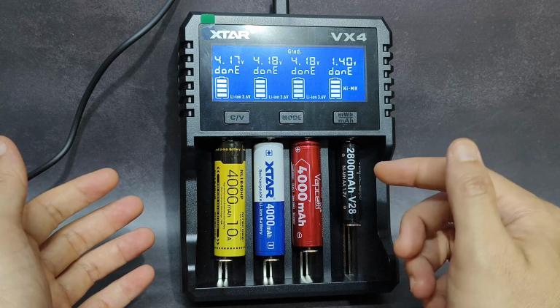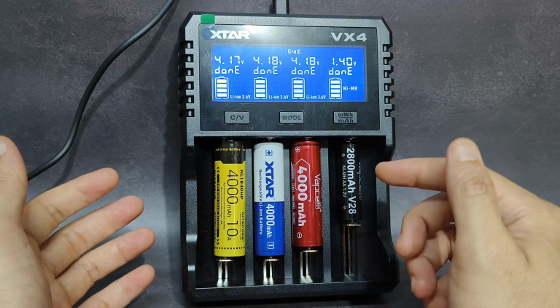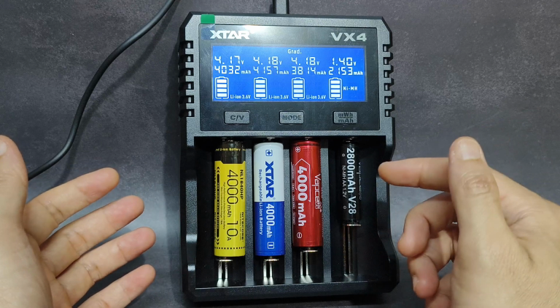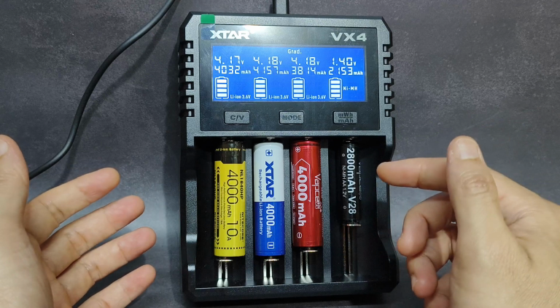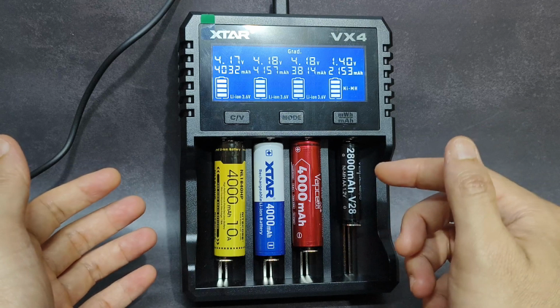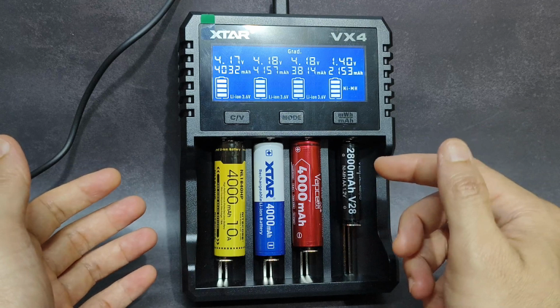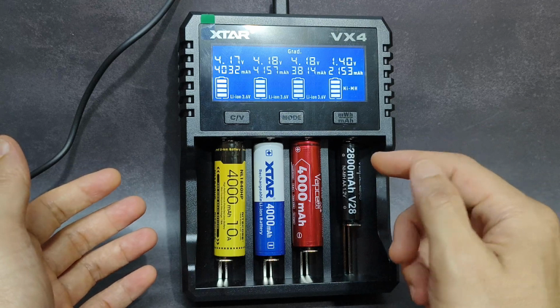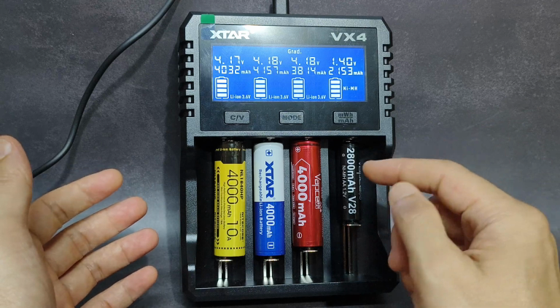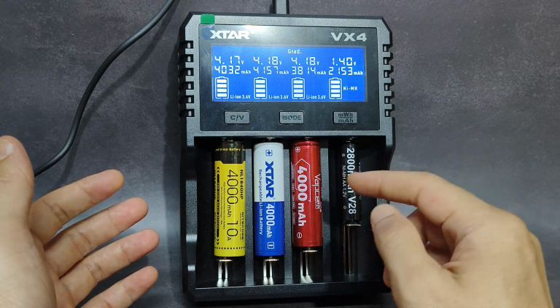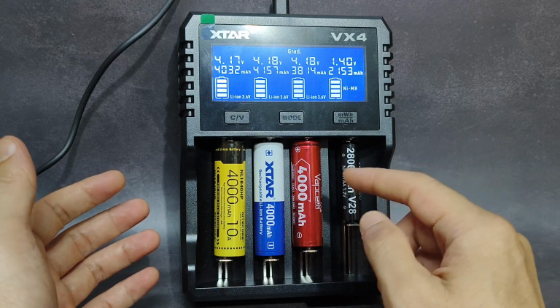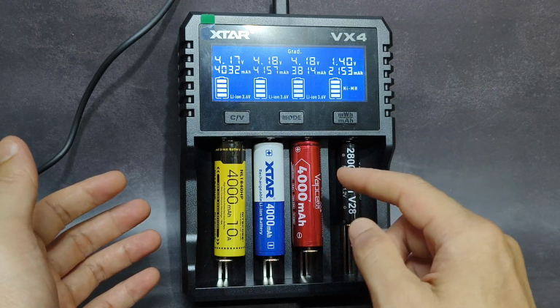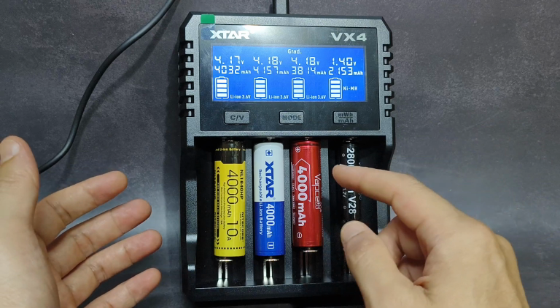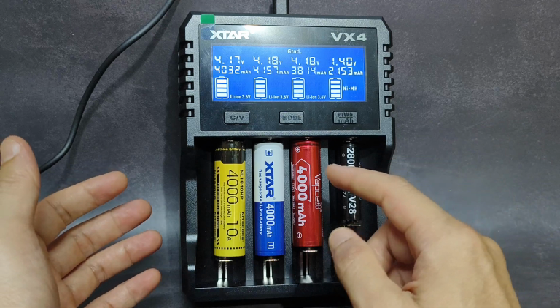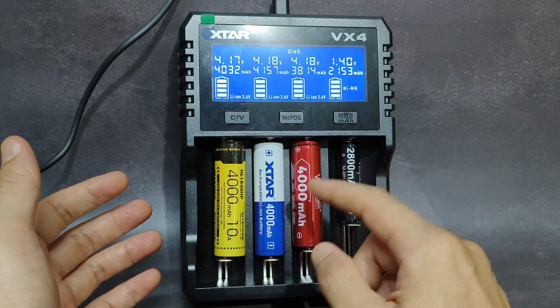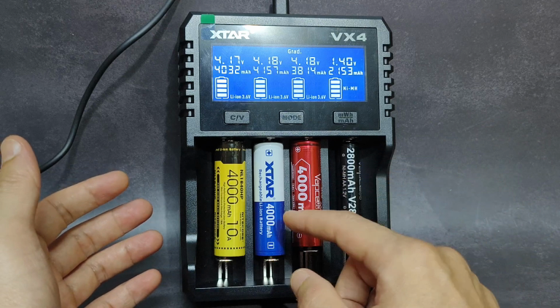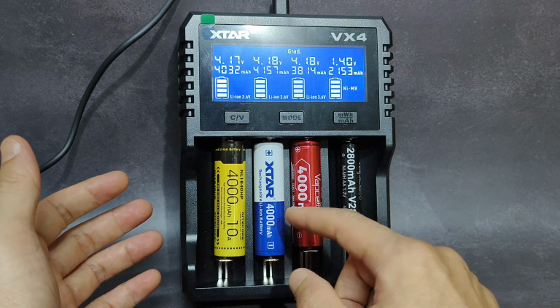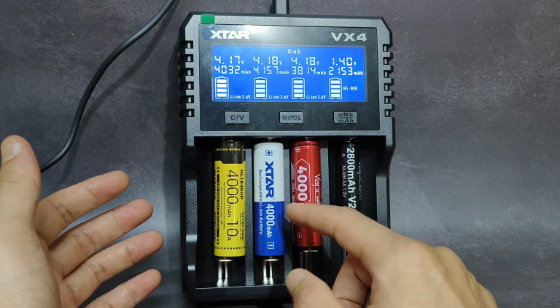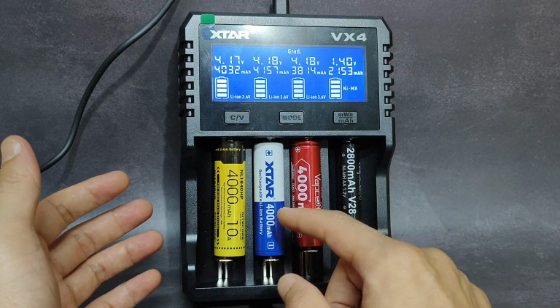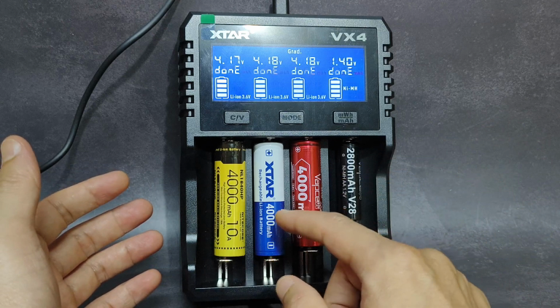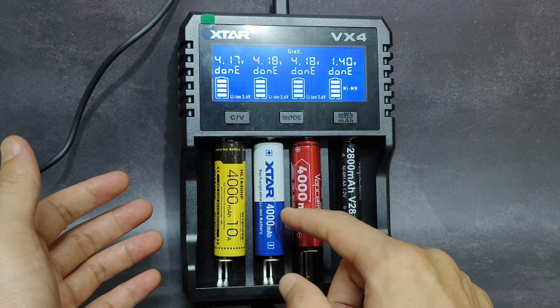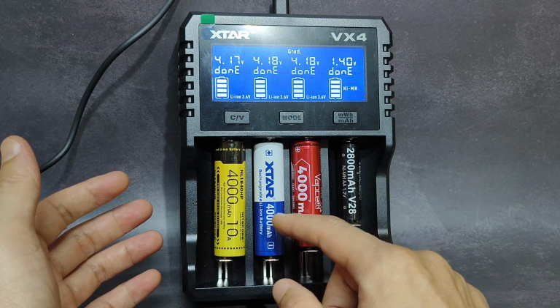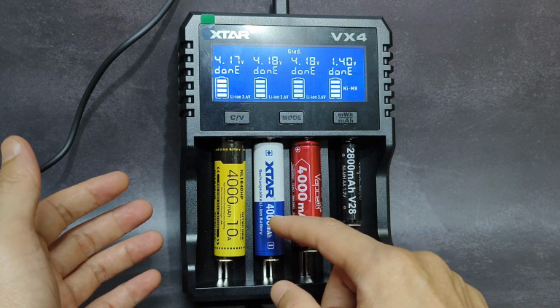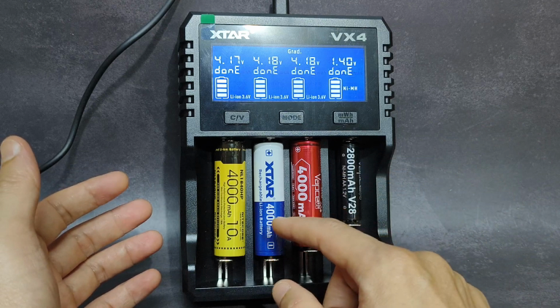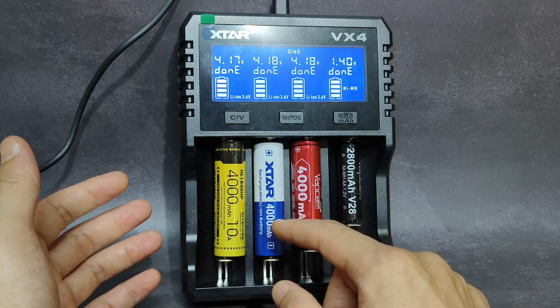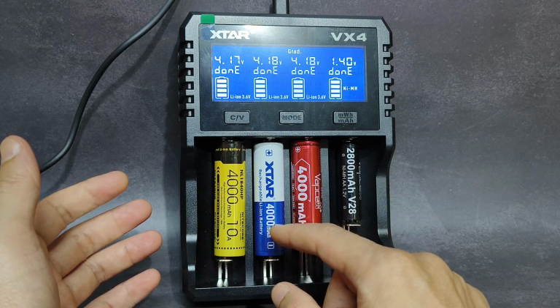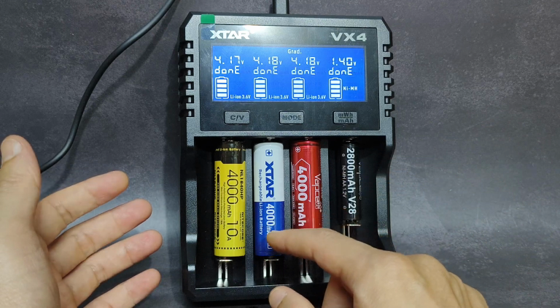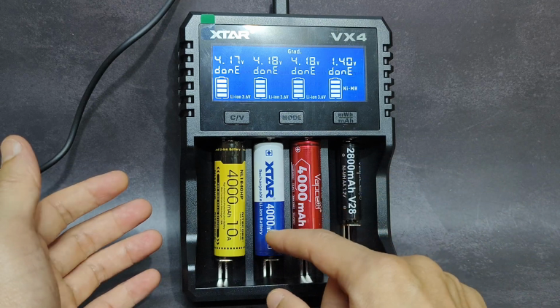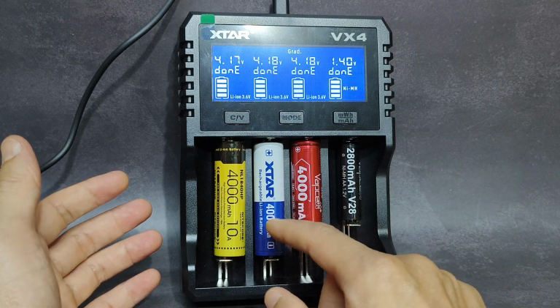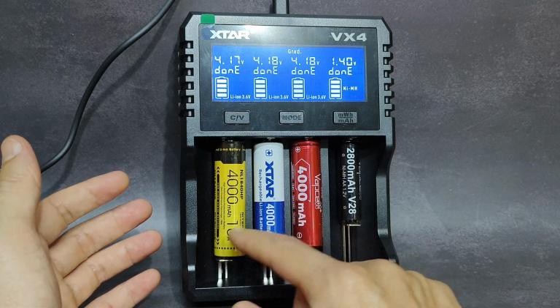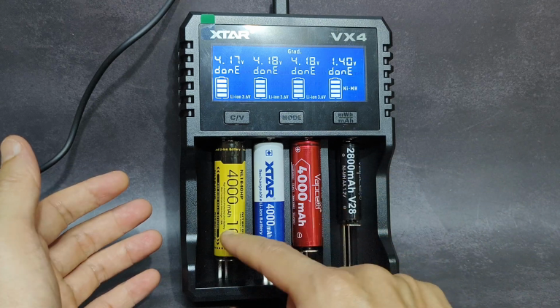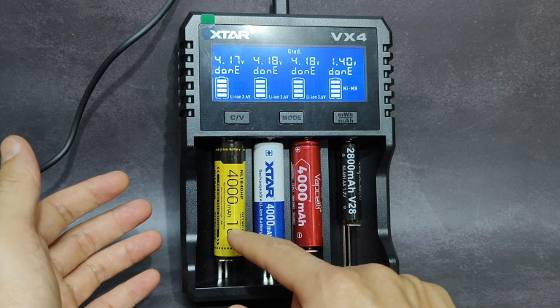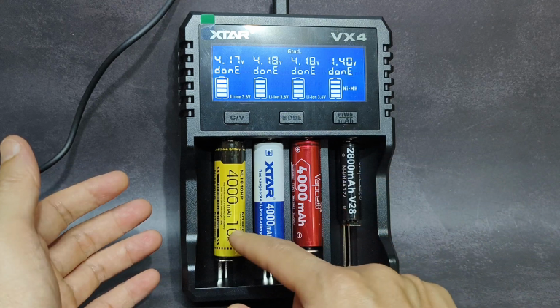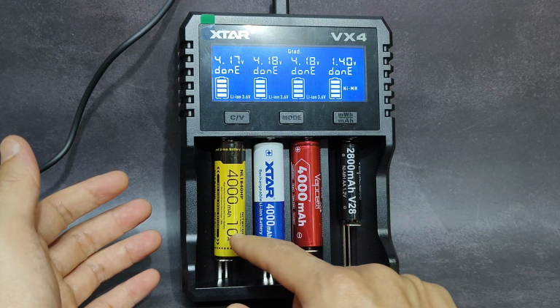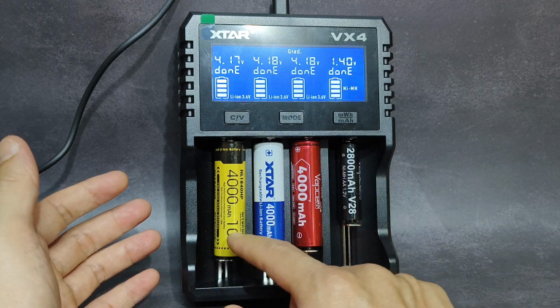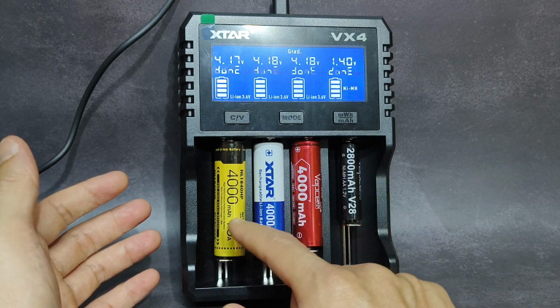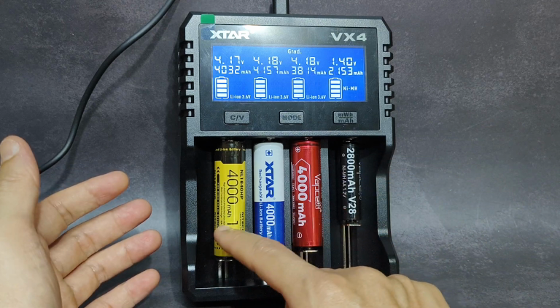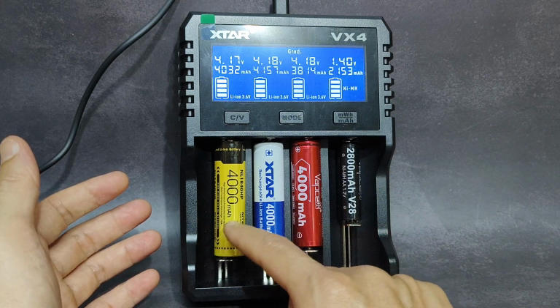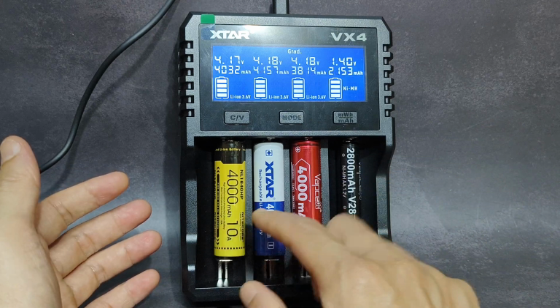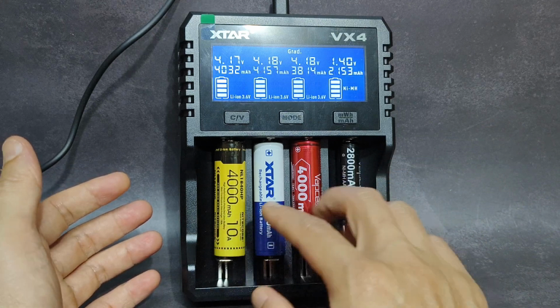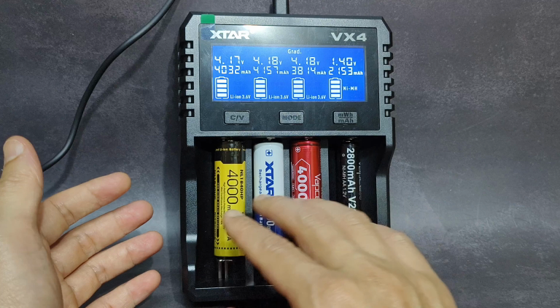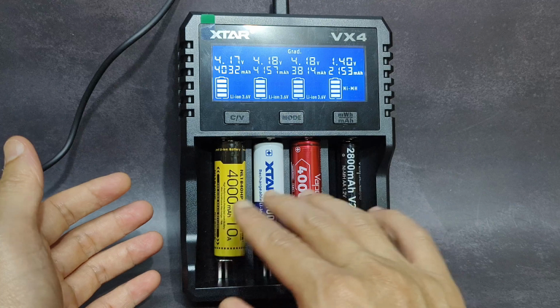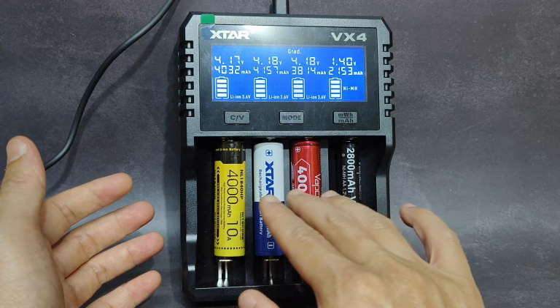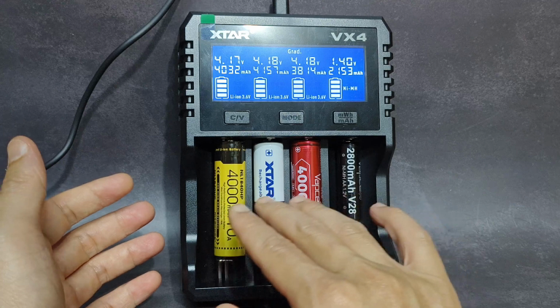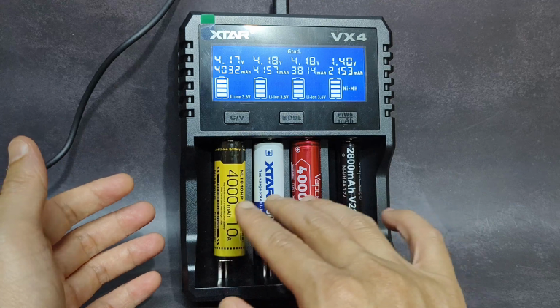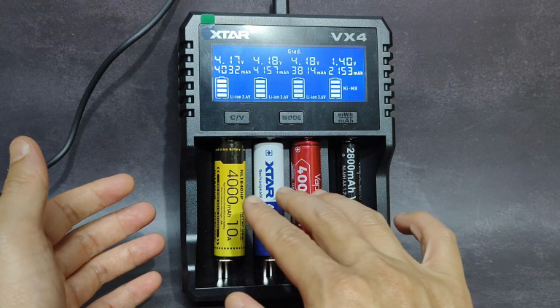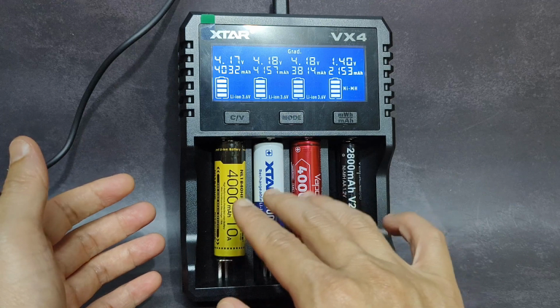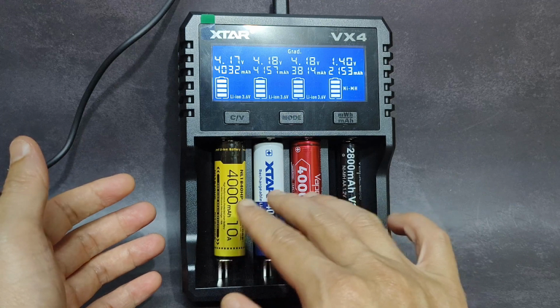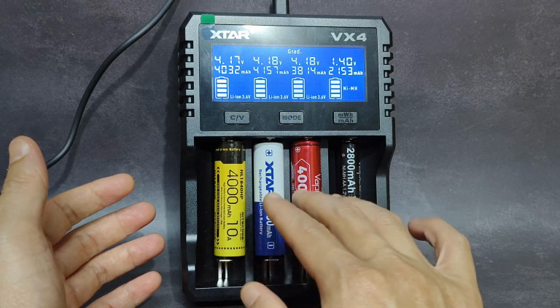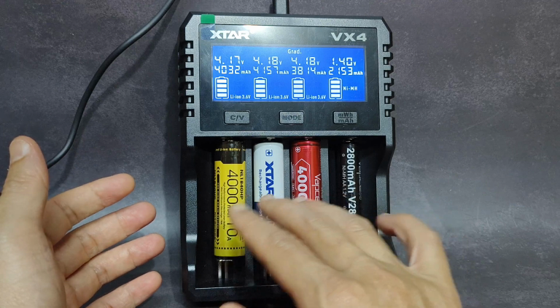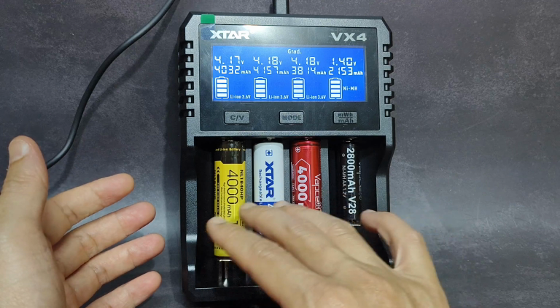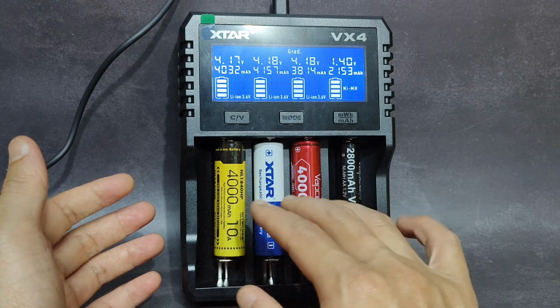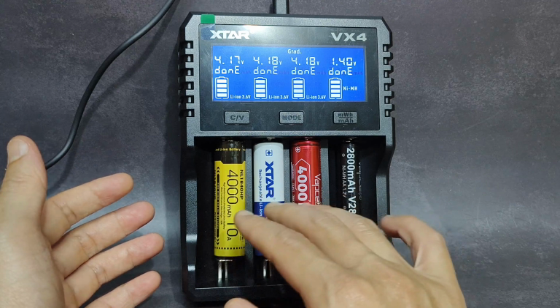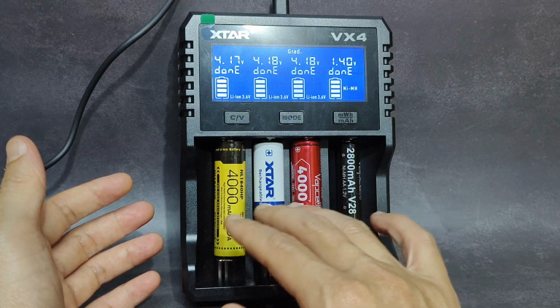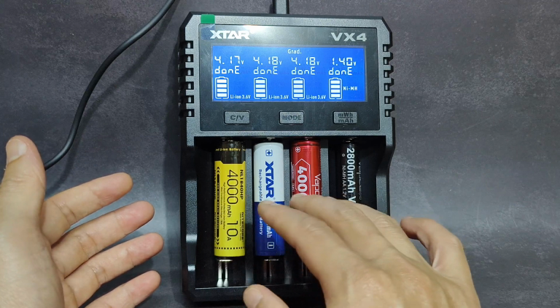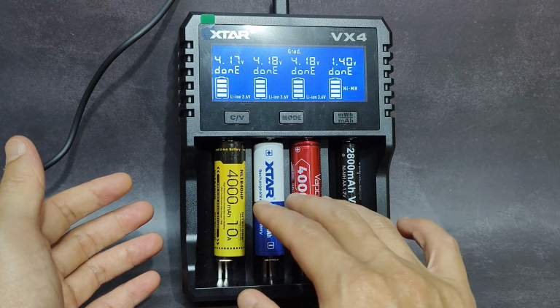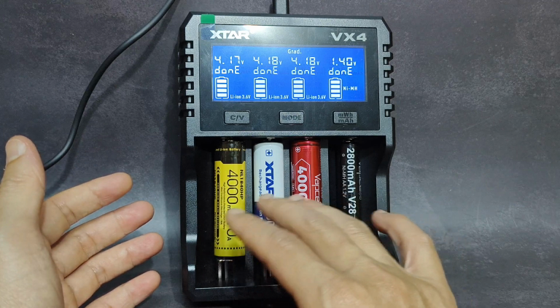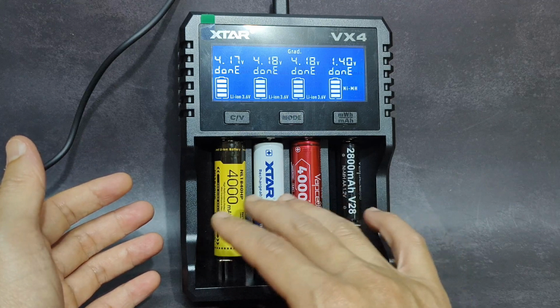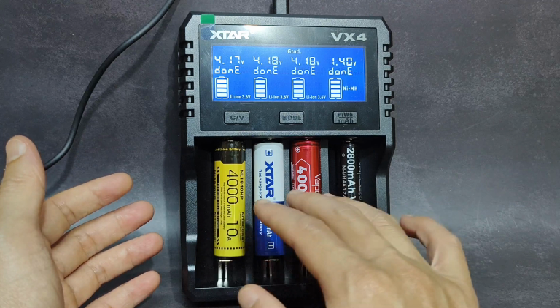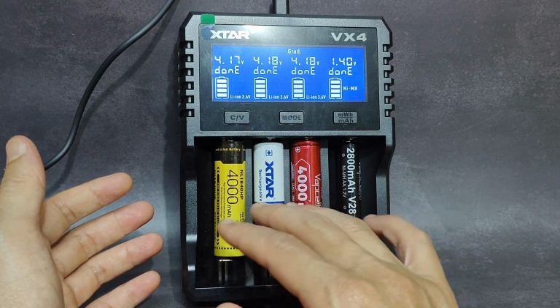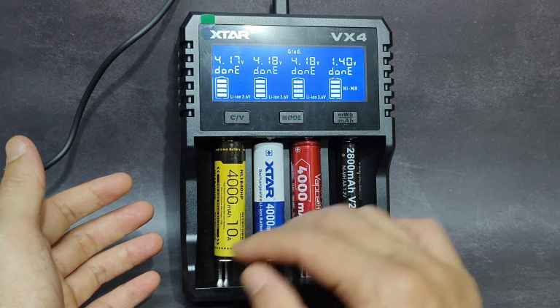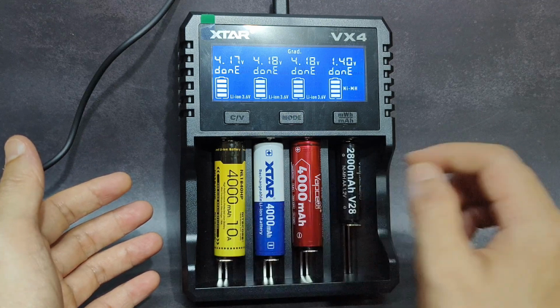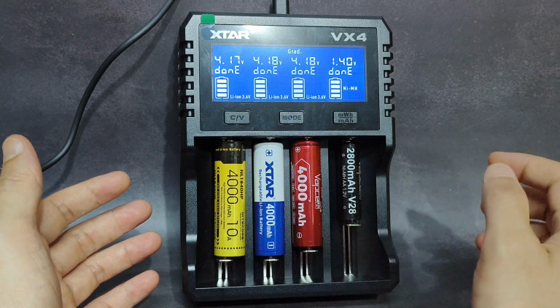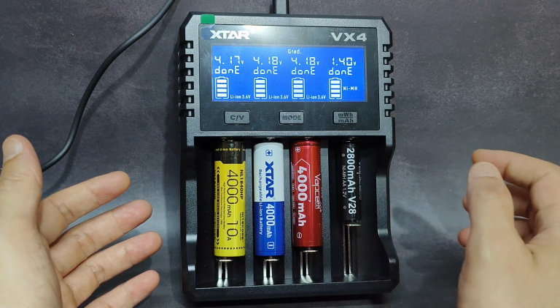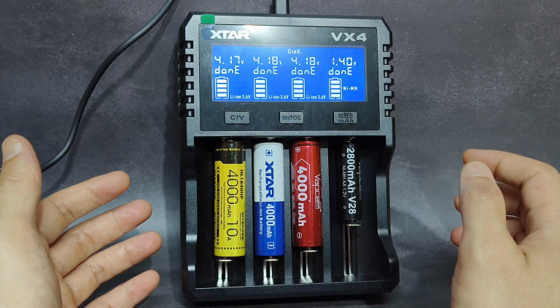I think it's the same 10A max for all three of them — the same 10A maximum current.